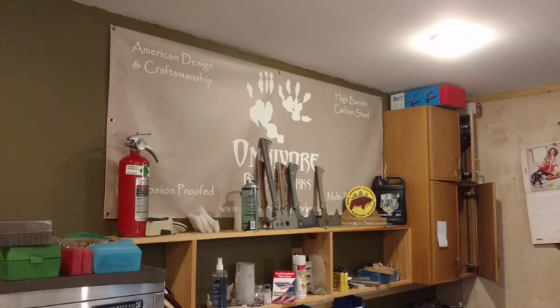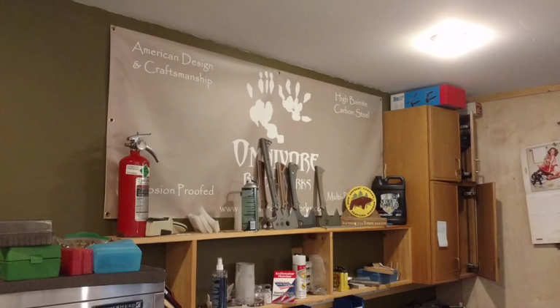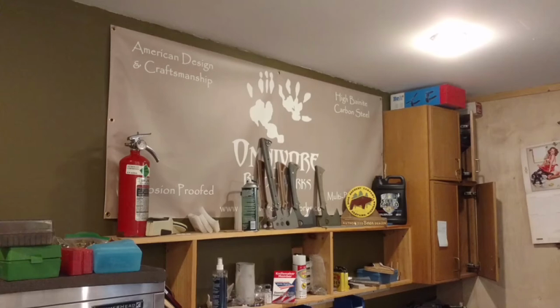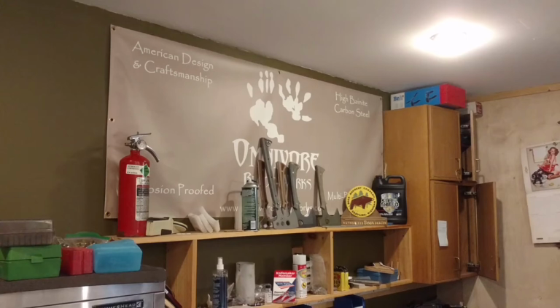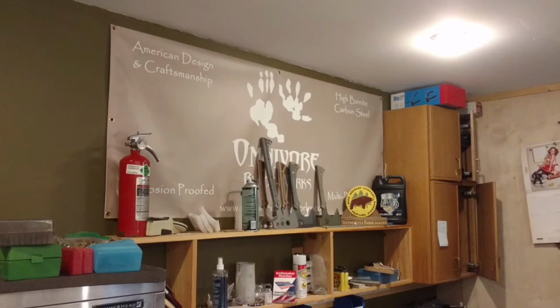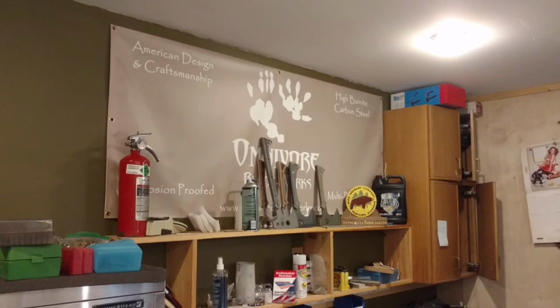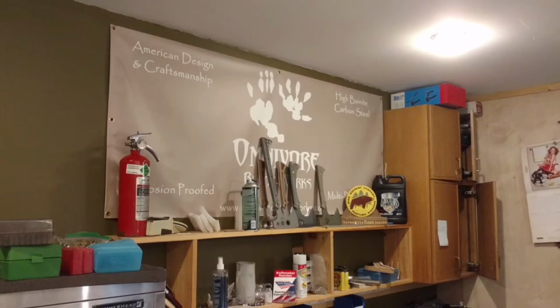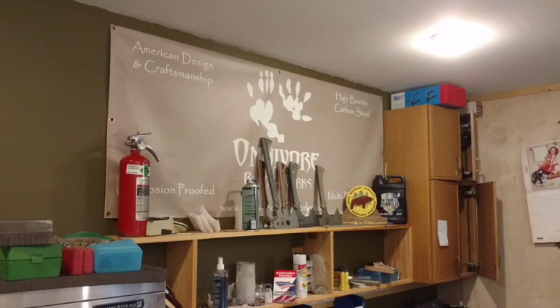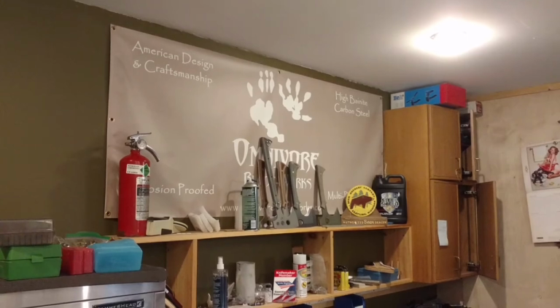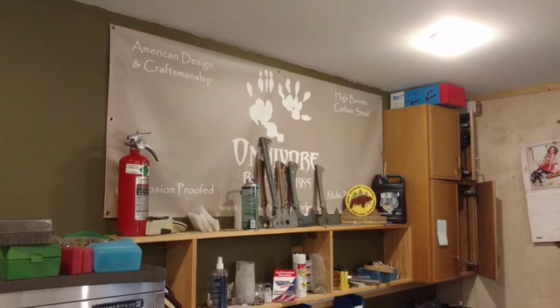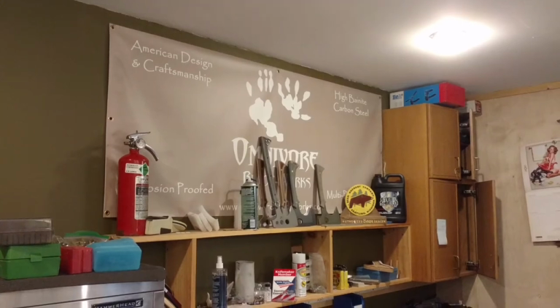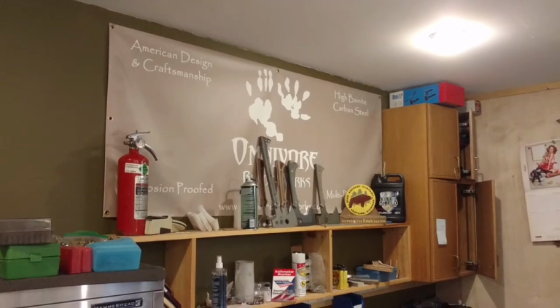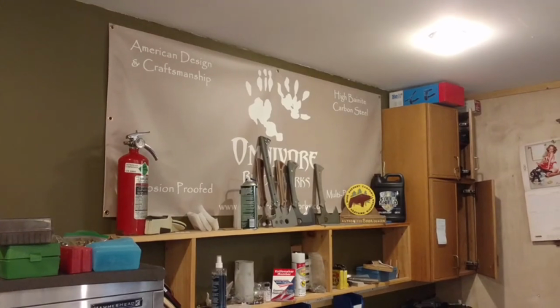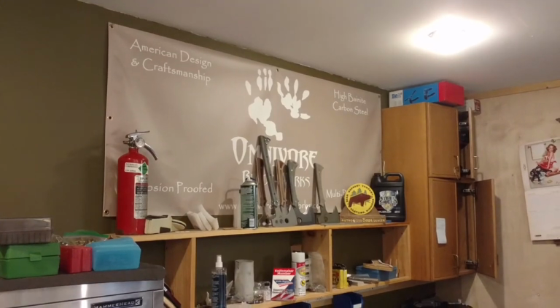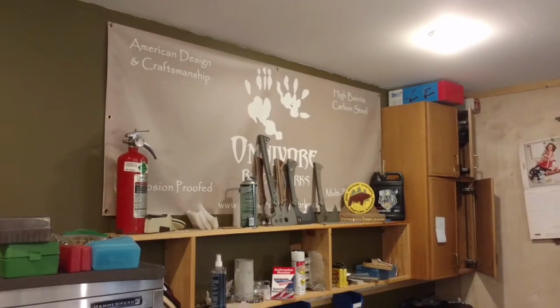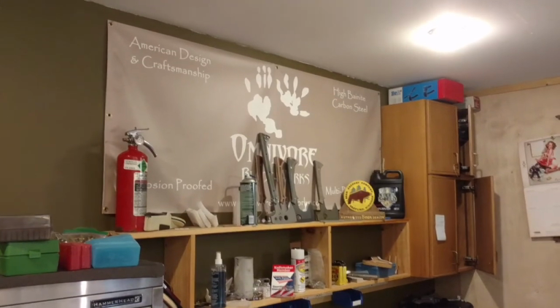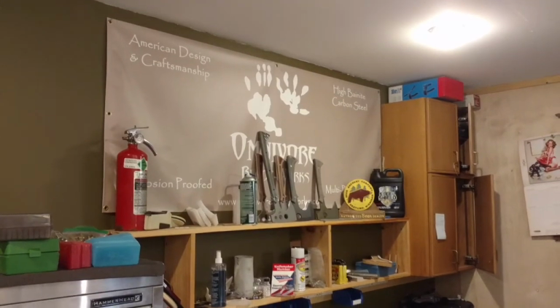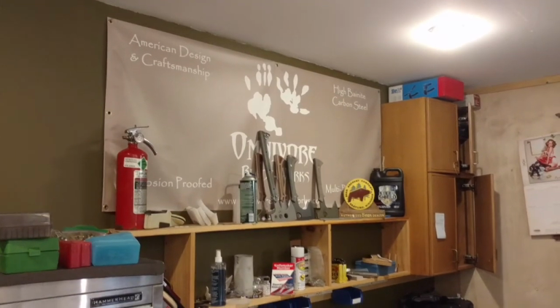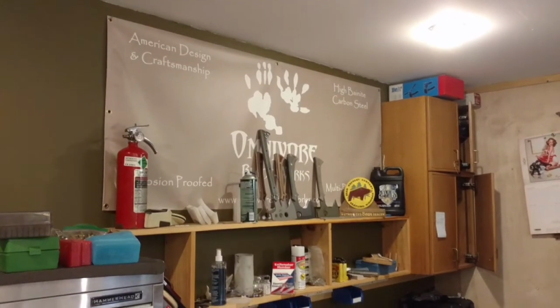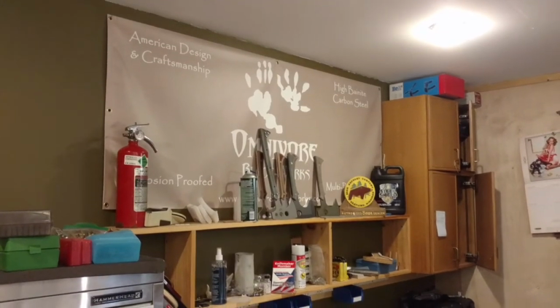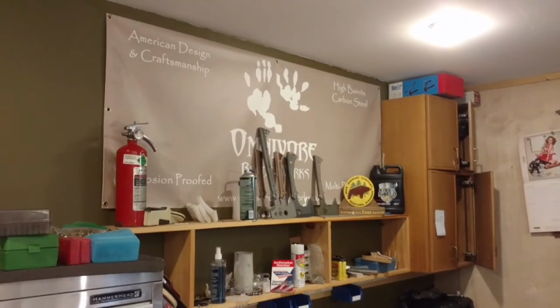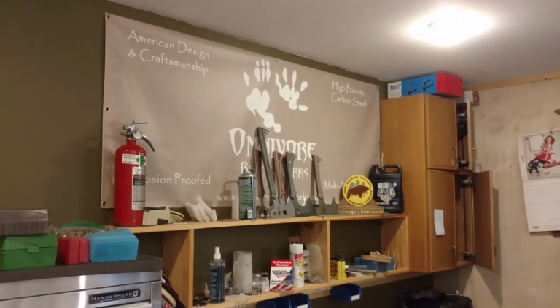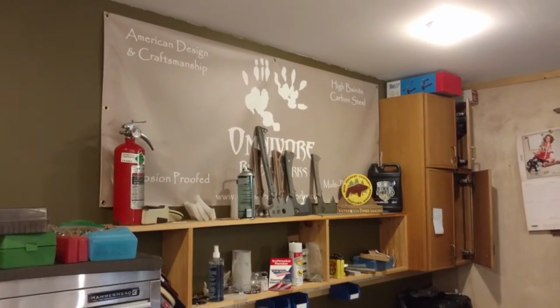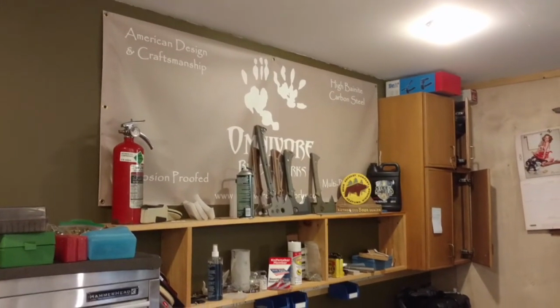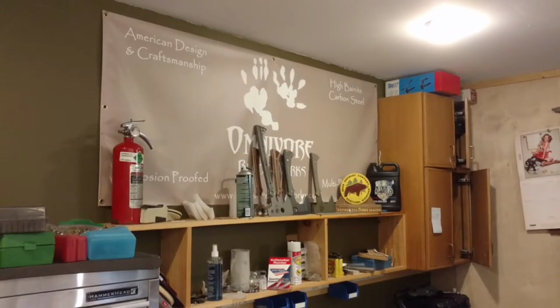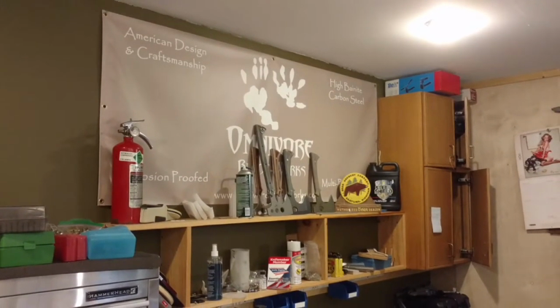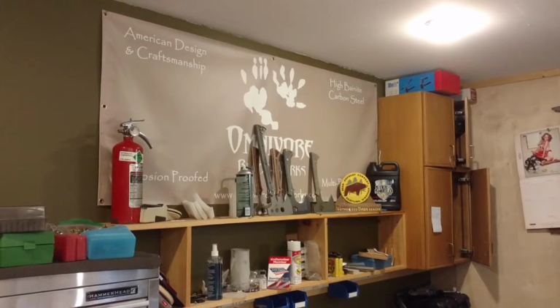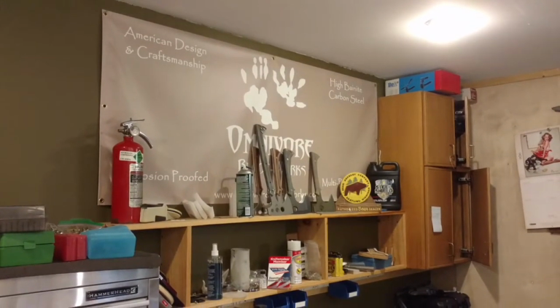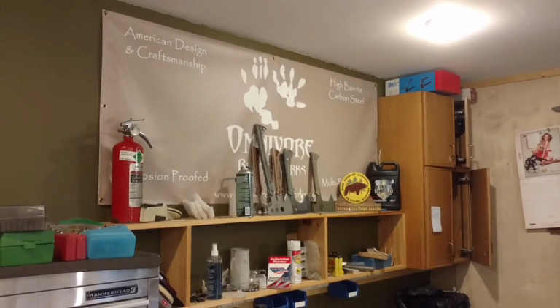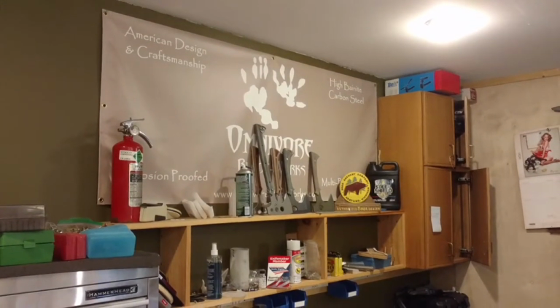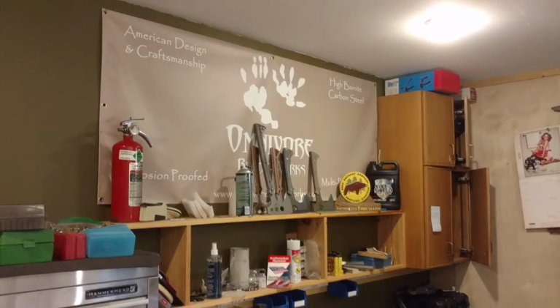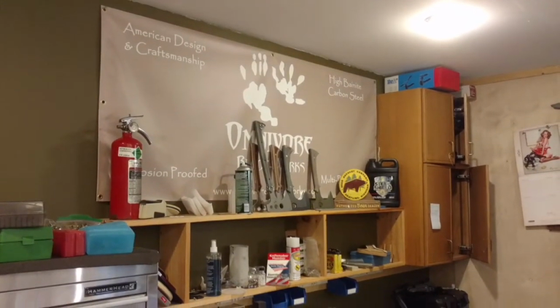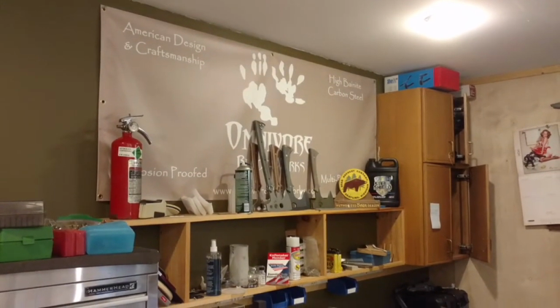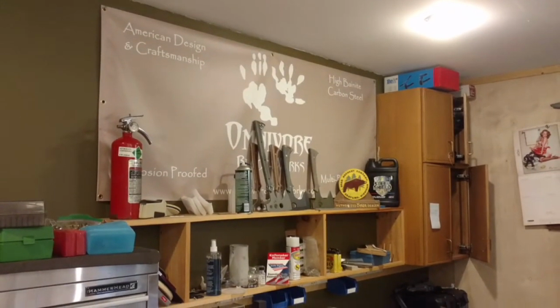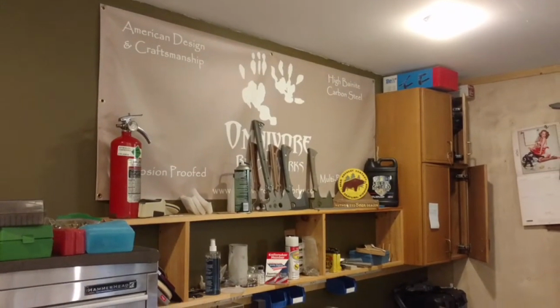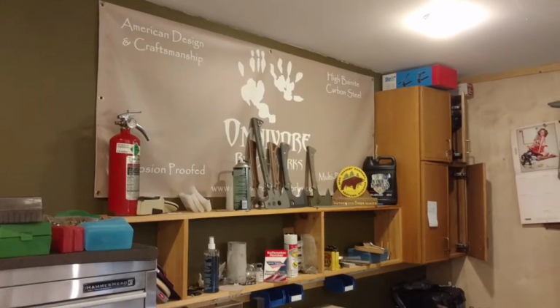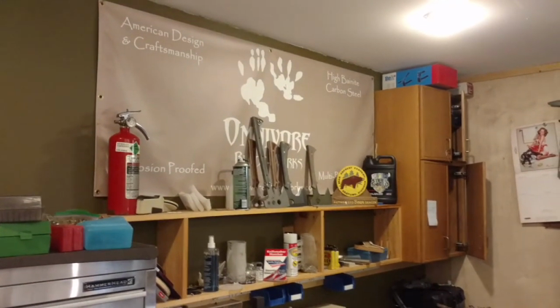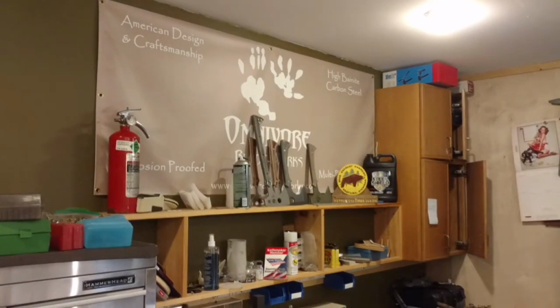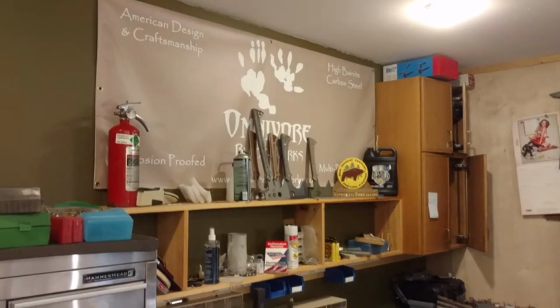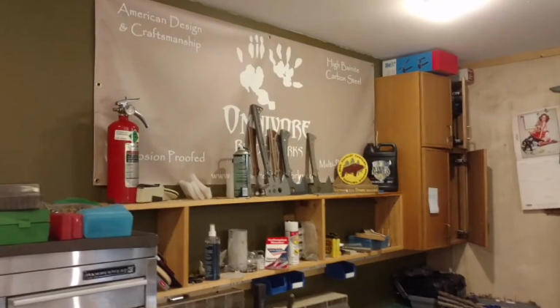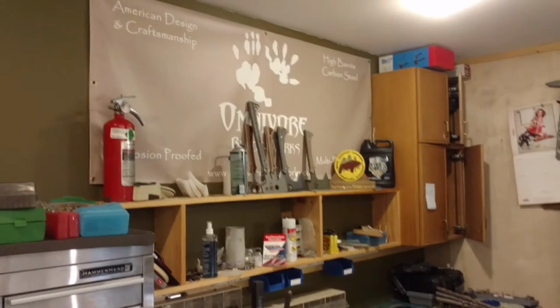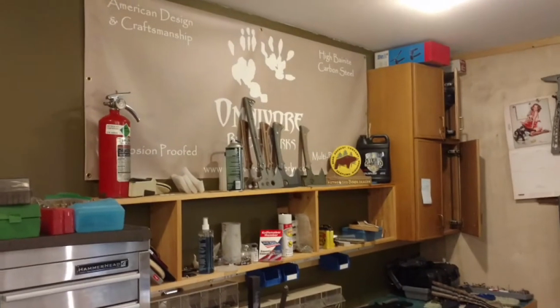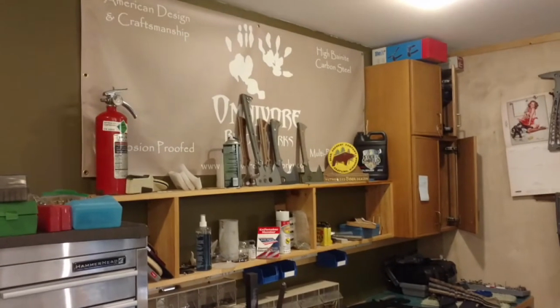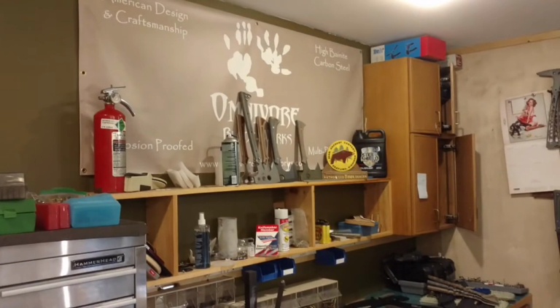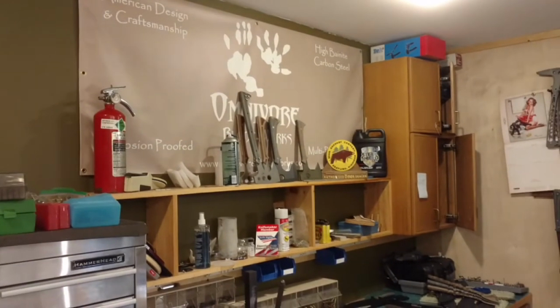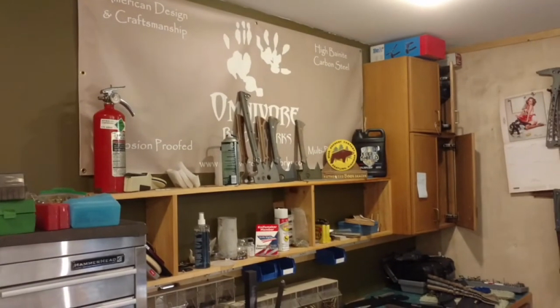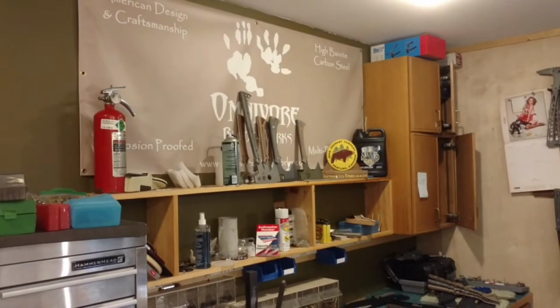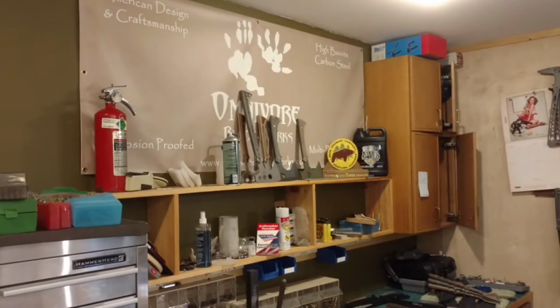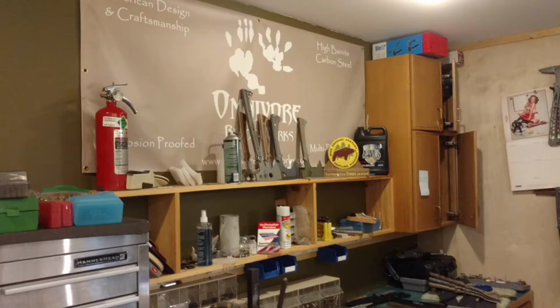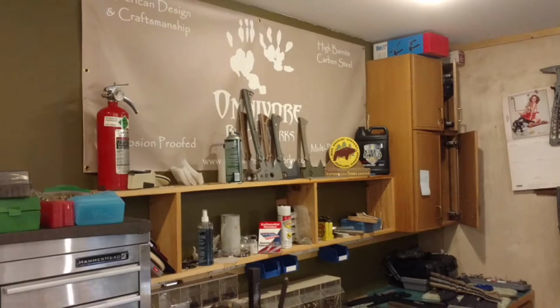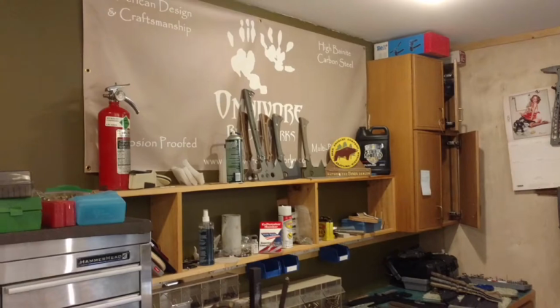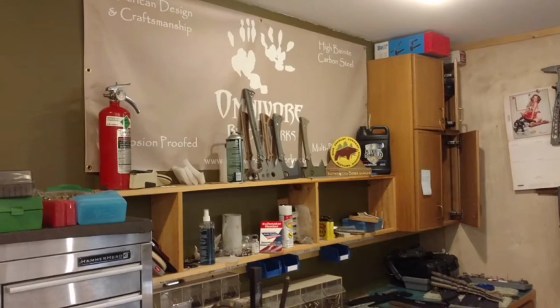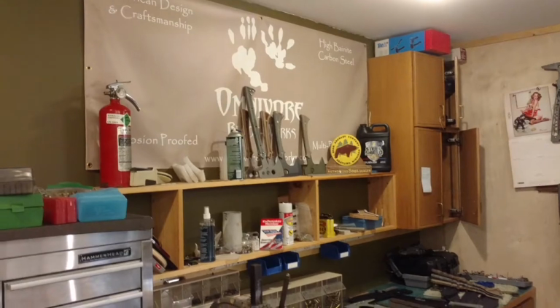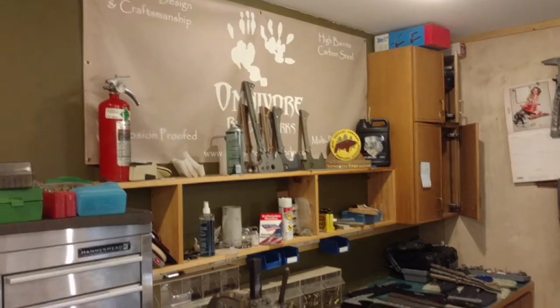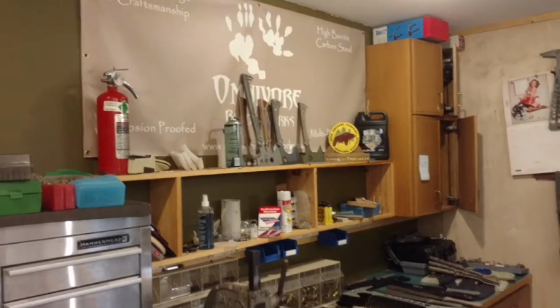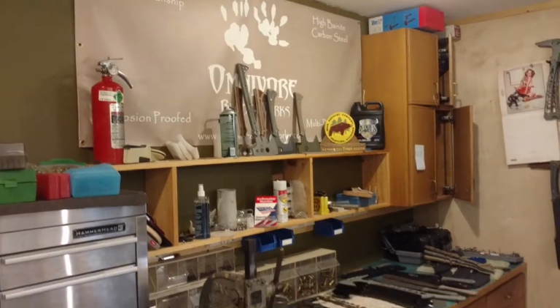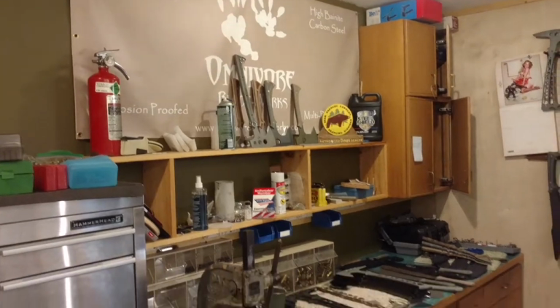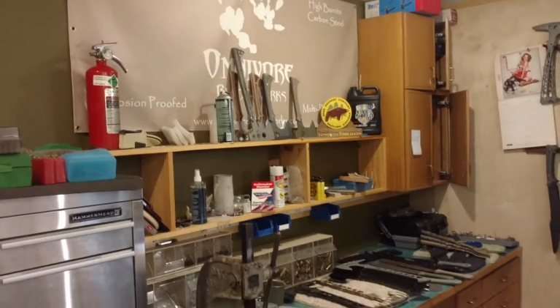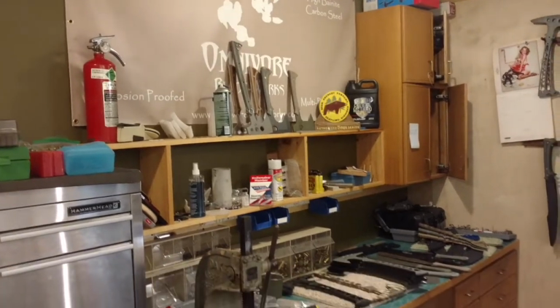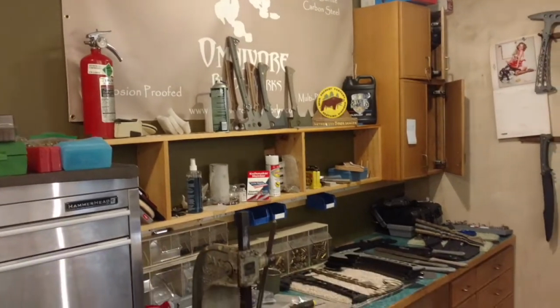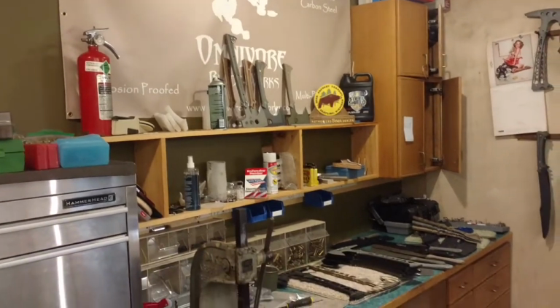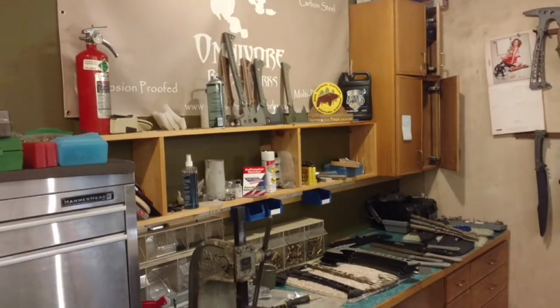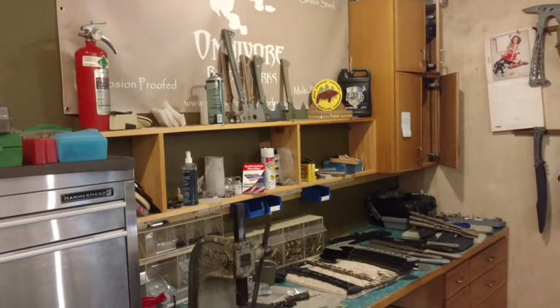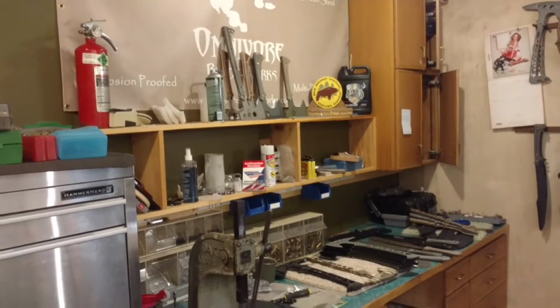Hi YouTube, this is Jared from Omnivore Blade Works. It is November 18th, 2016 and I want to give you a shop update.